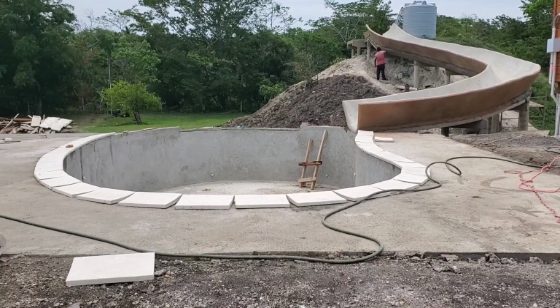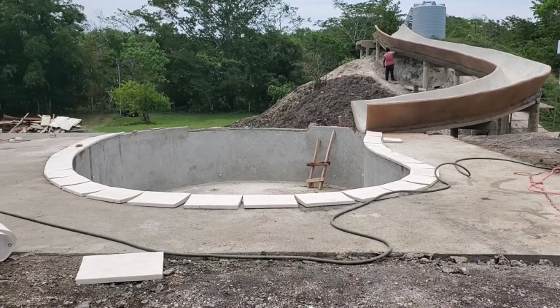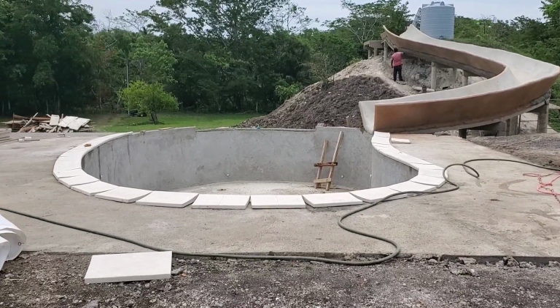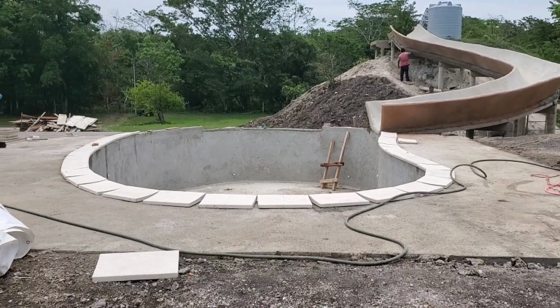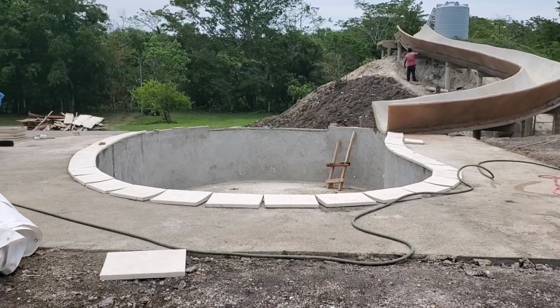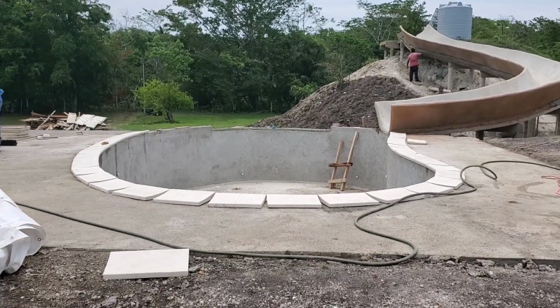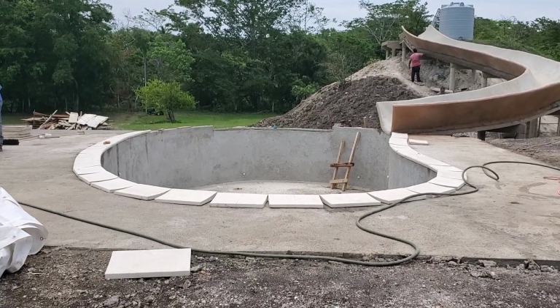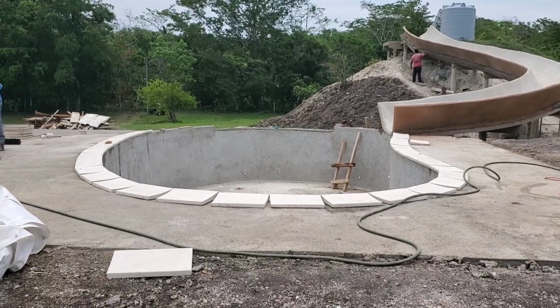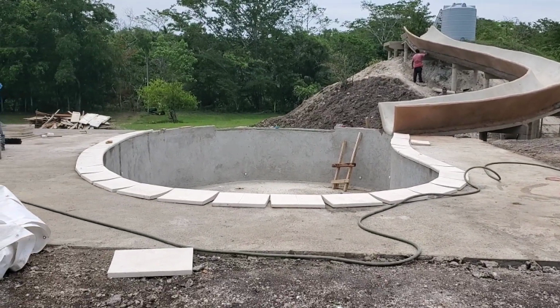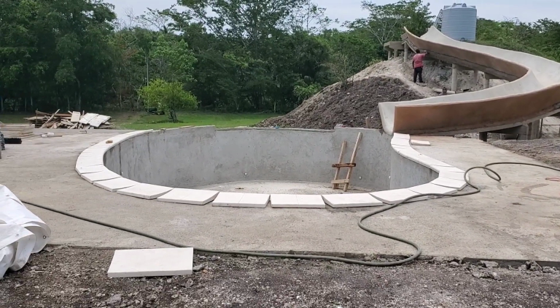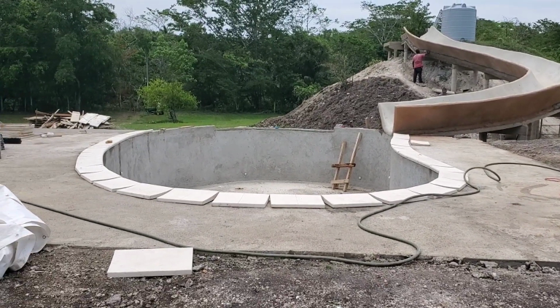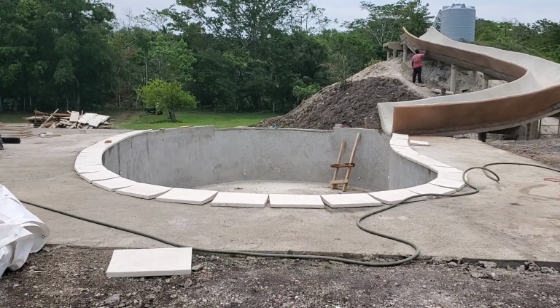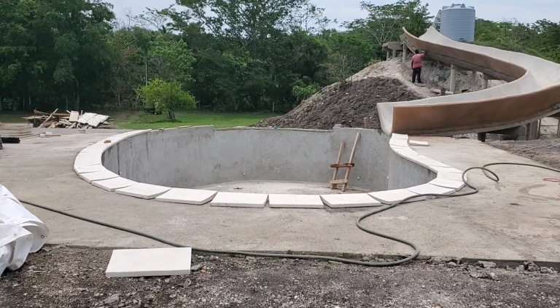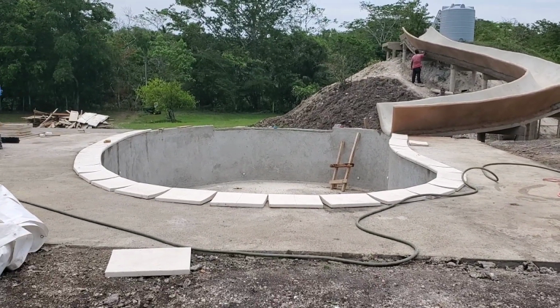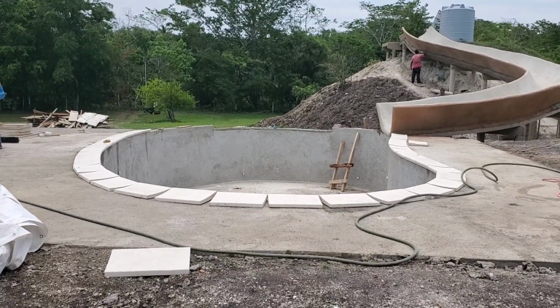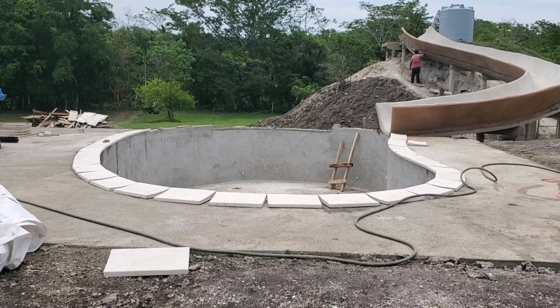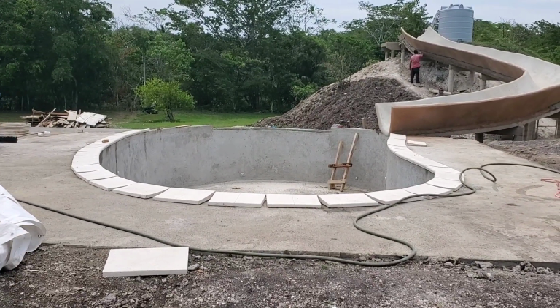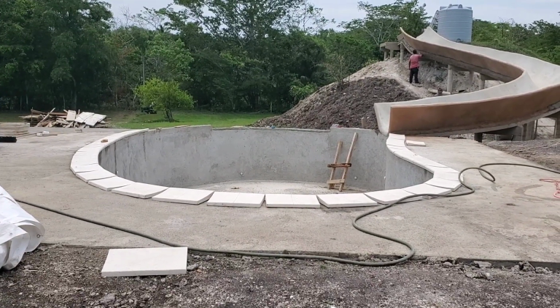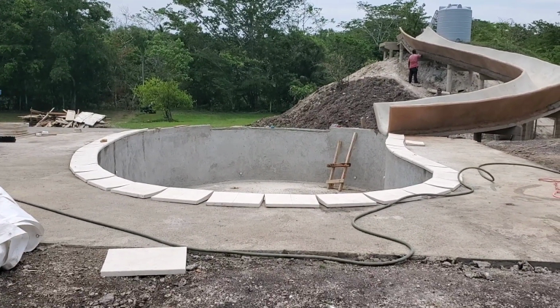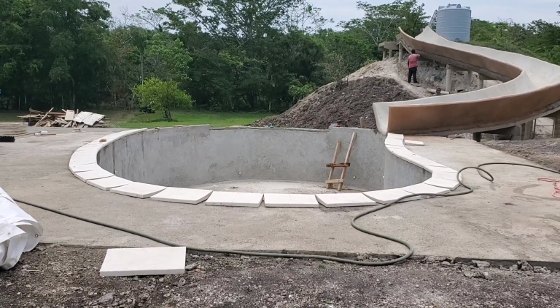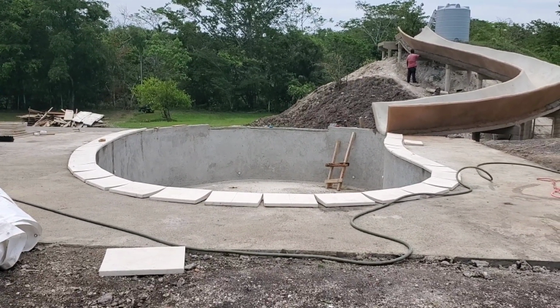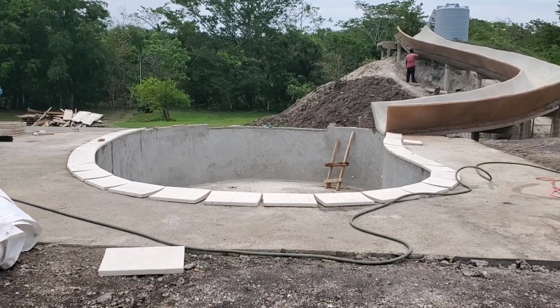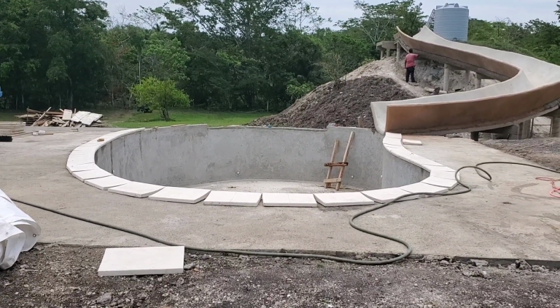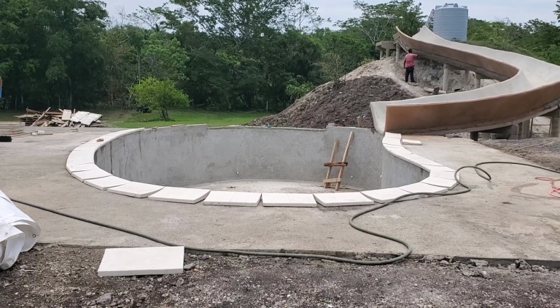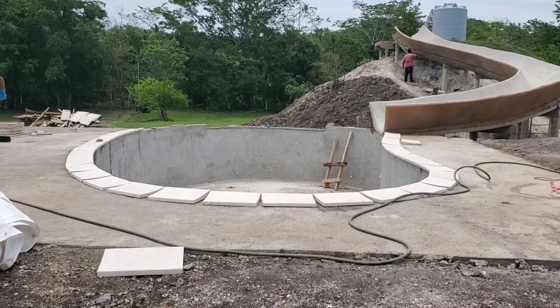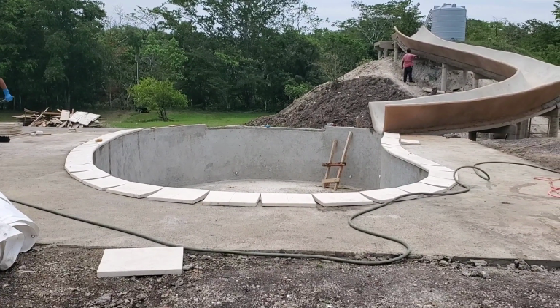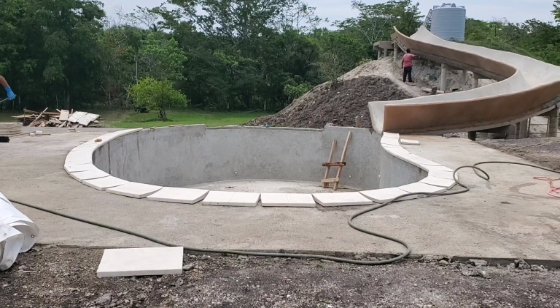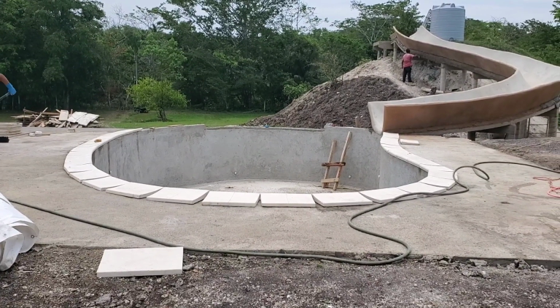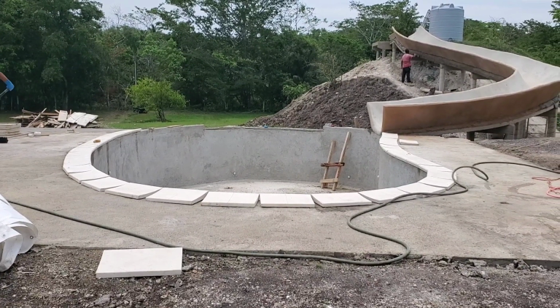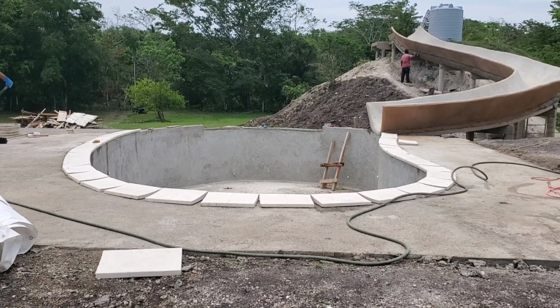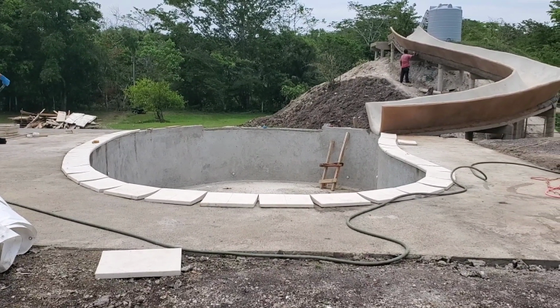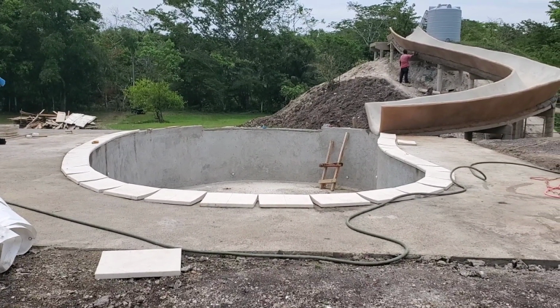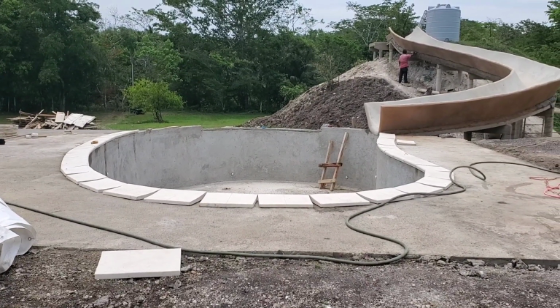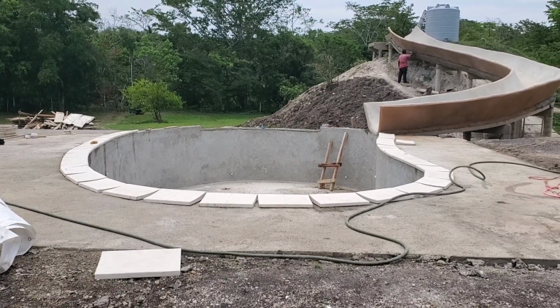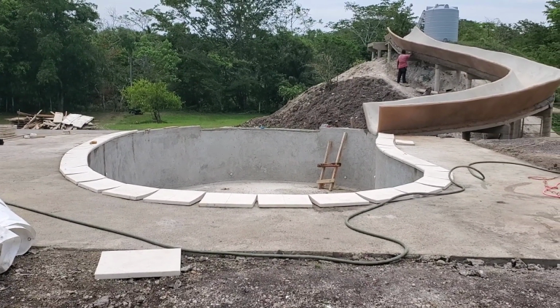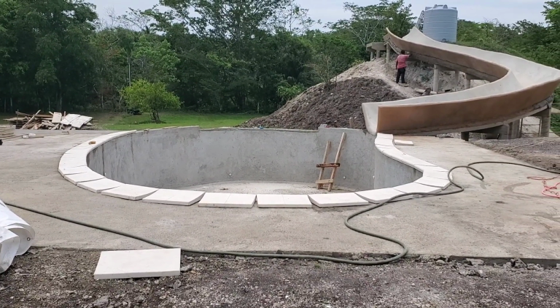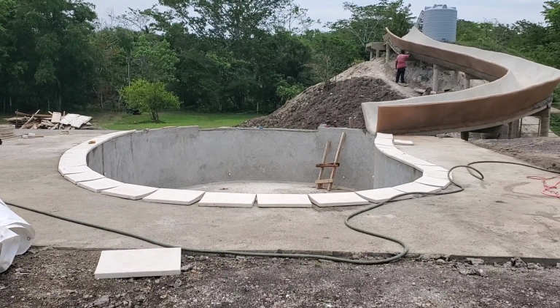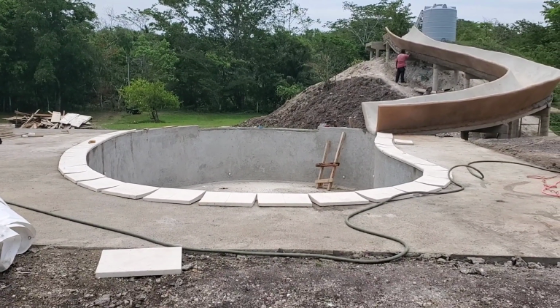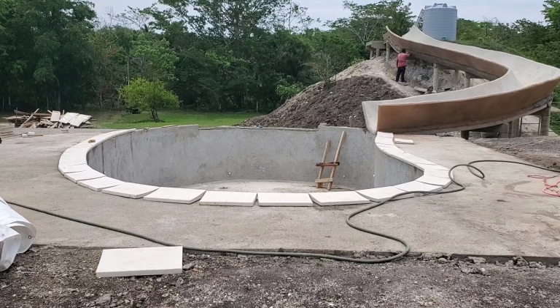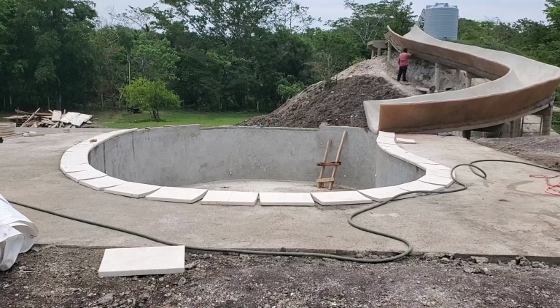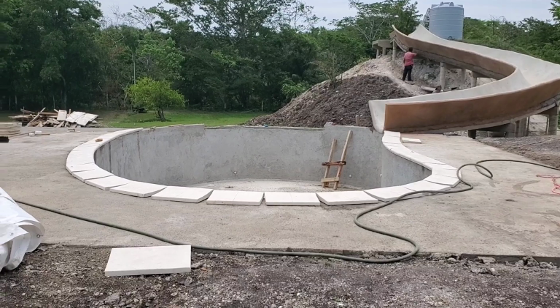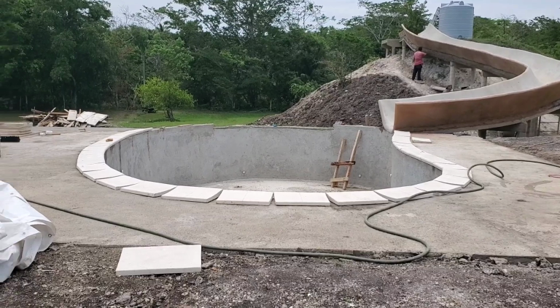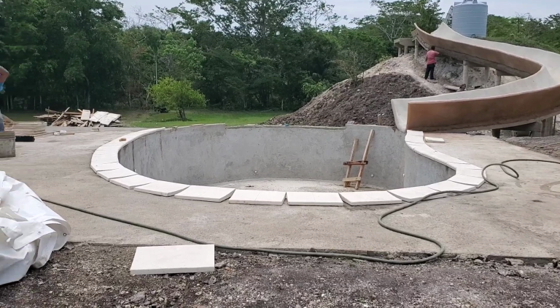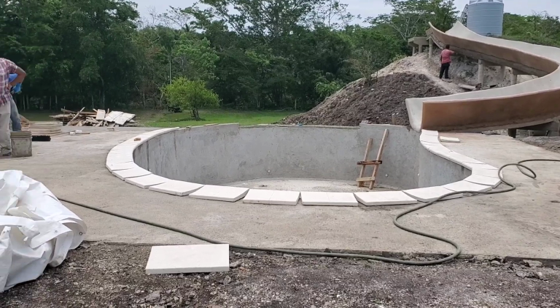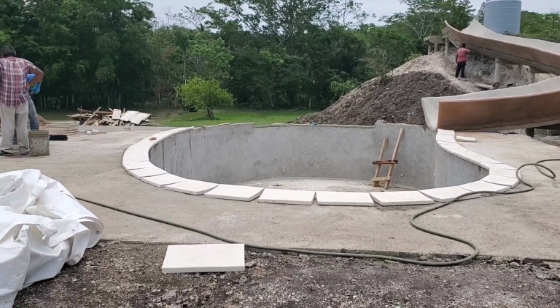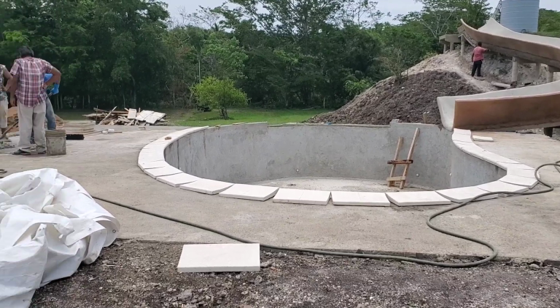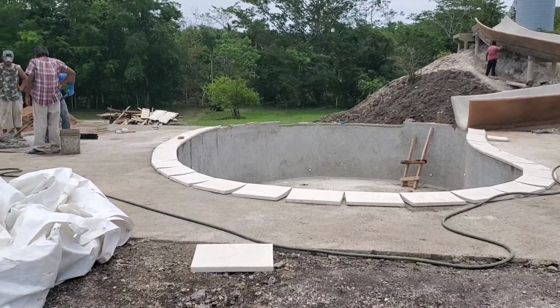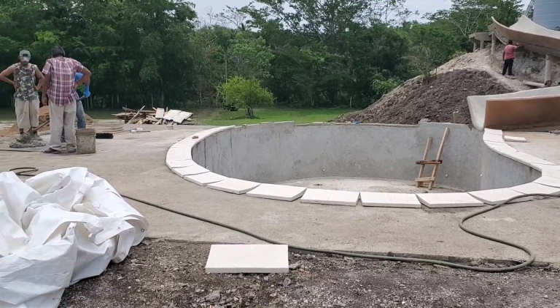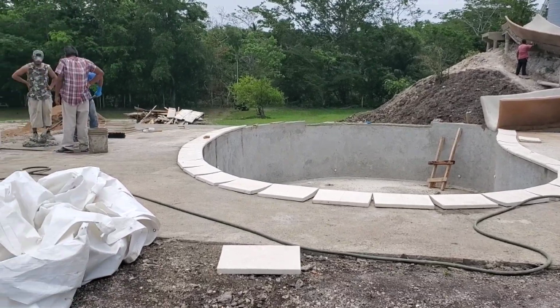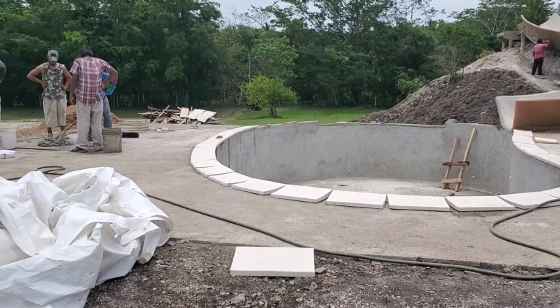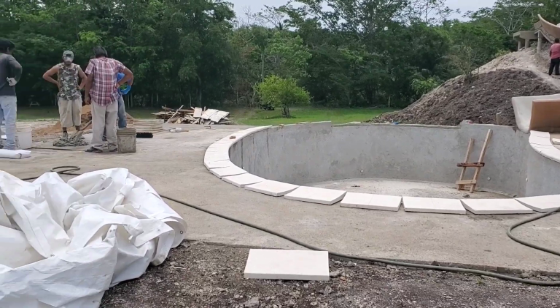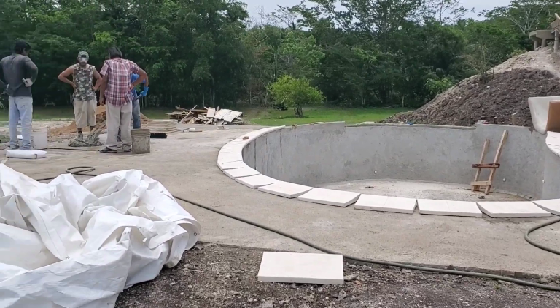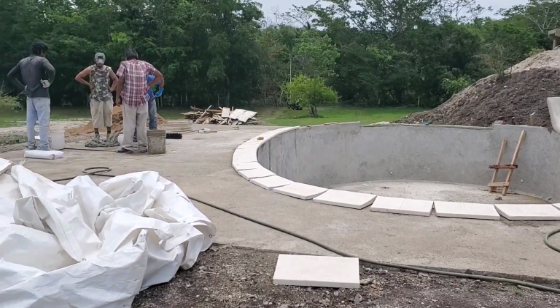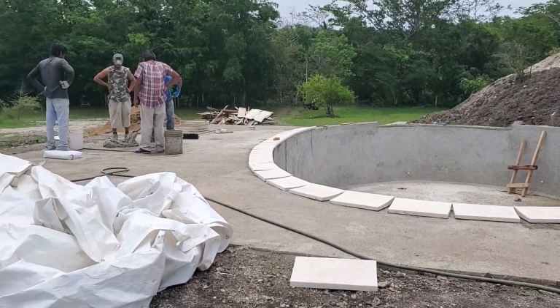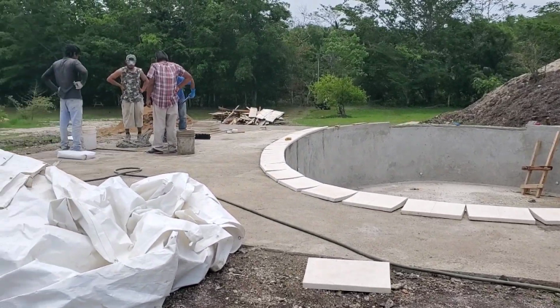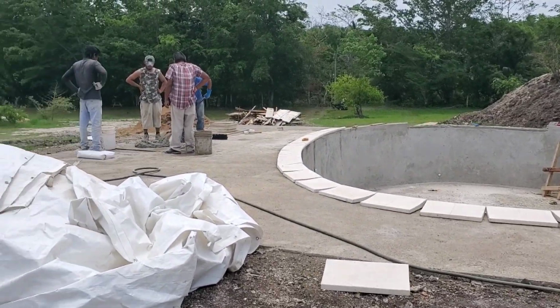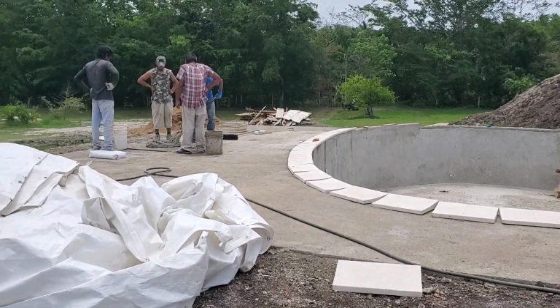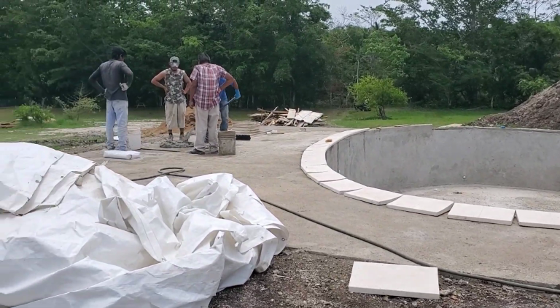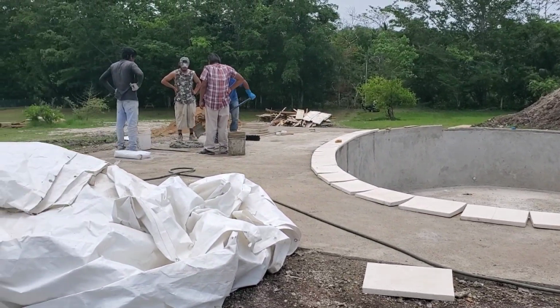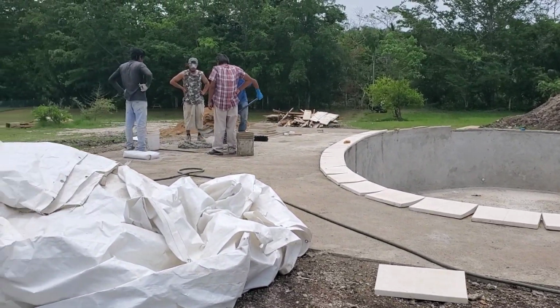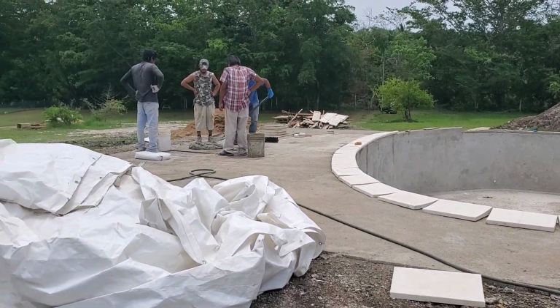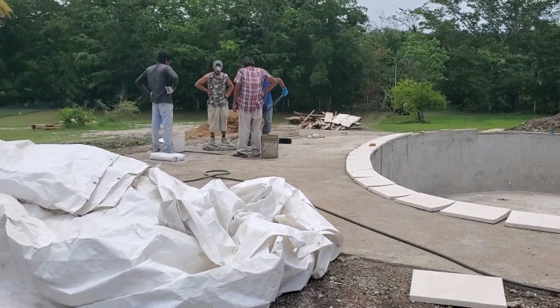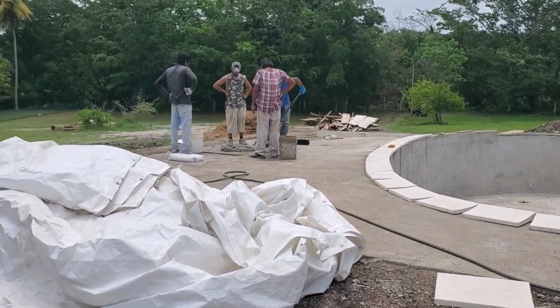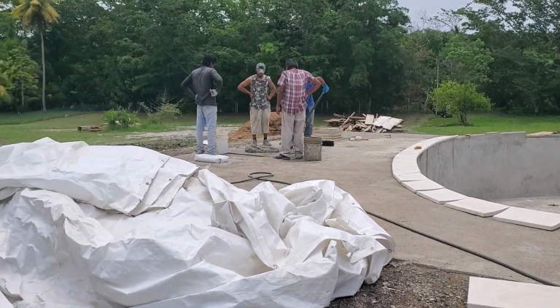The guys are working on doing the bullnose tile right now around the pool. Then we'll be tiling the patio.